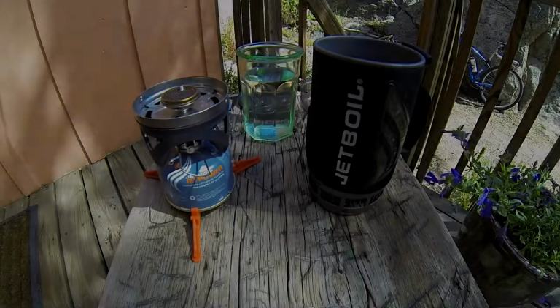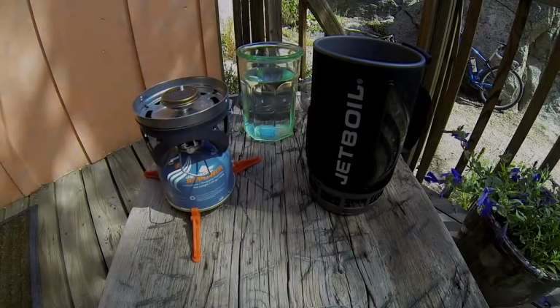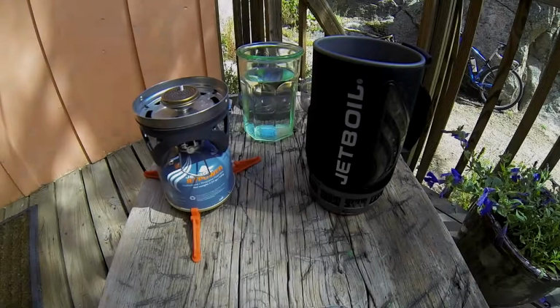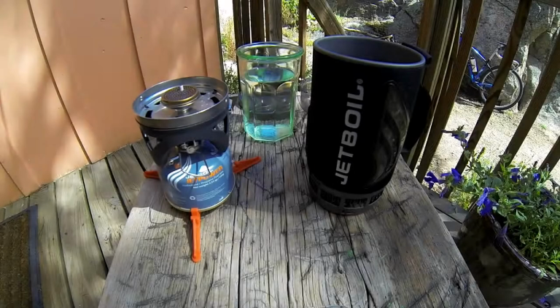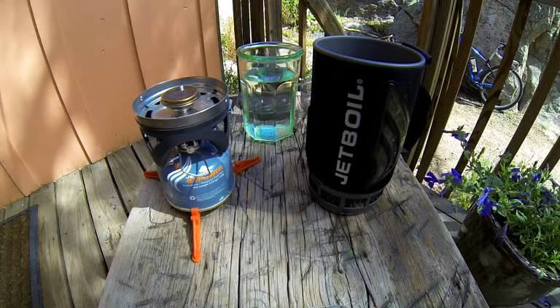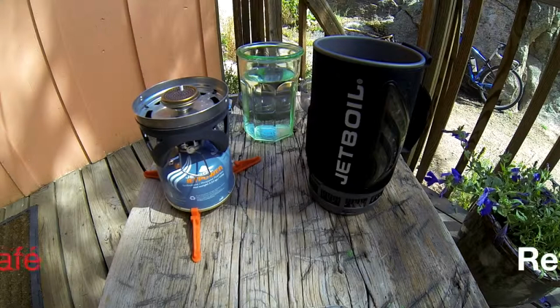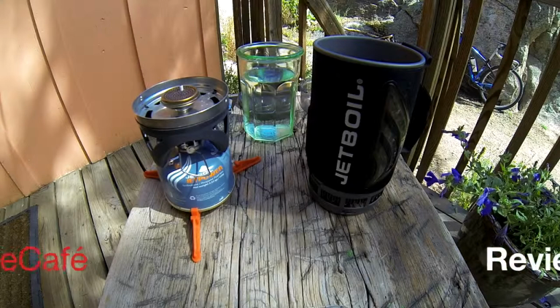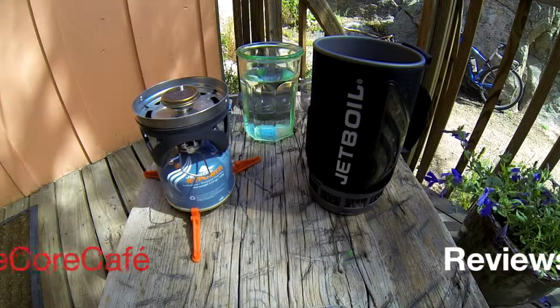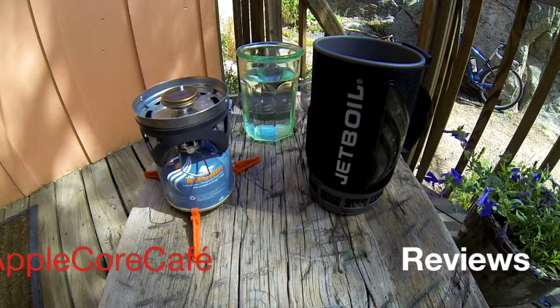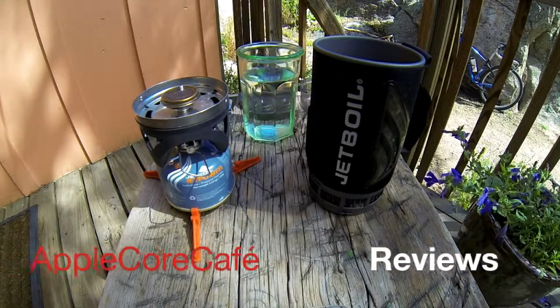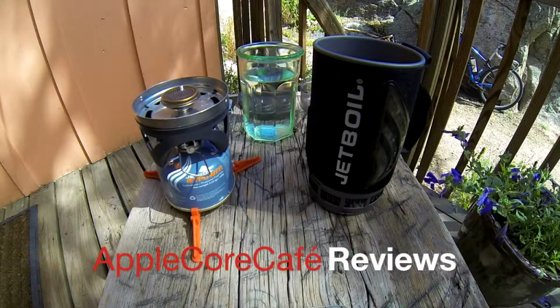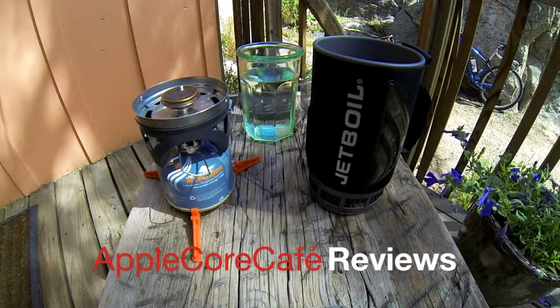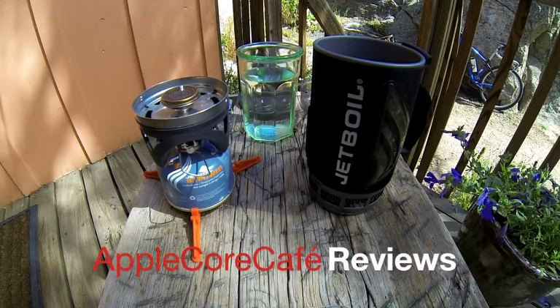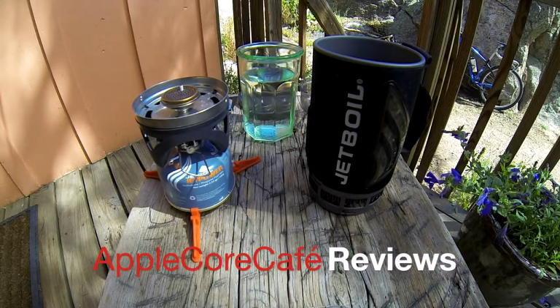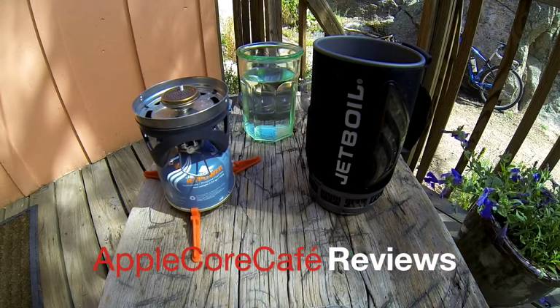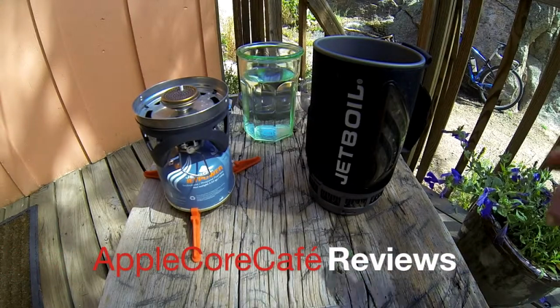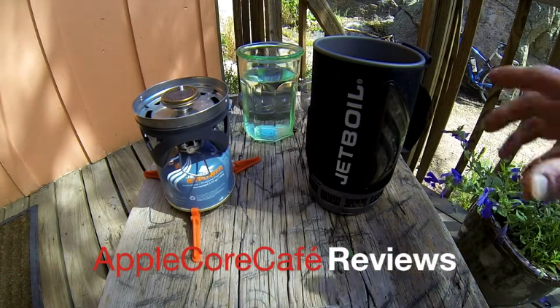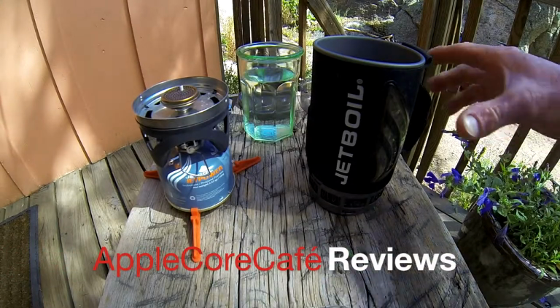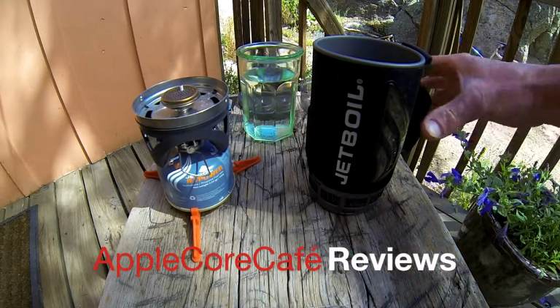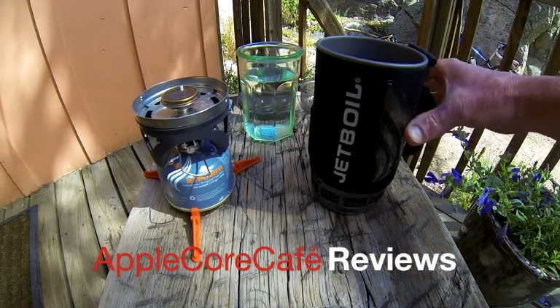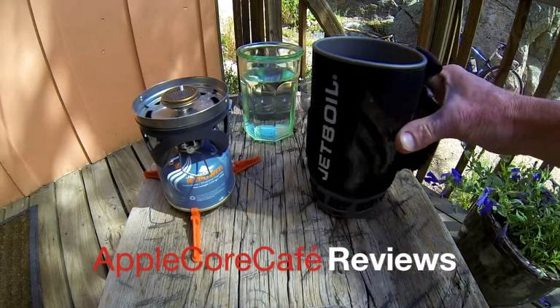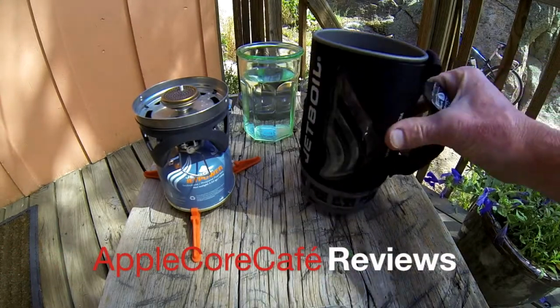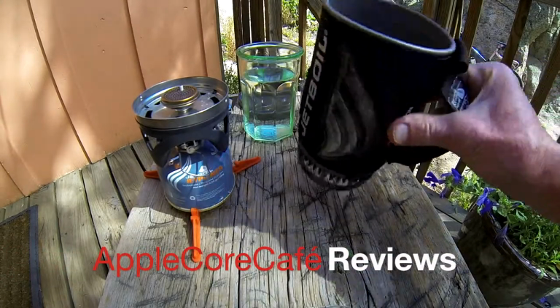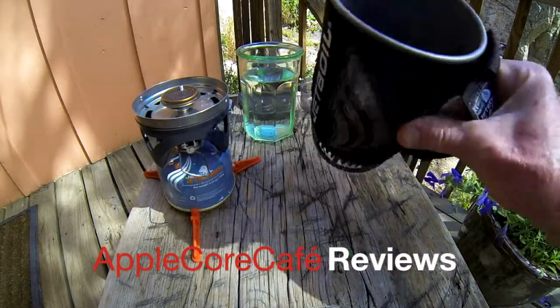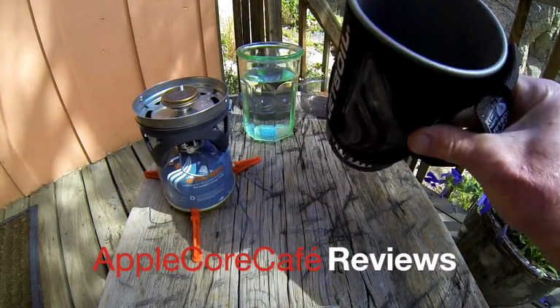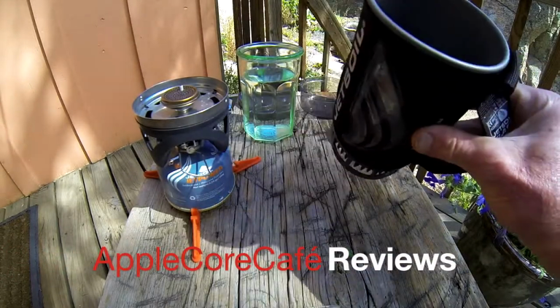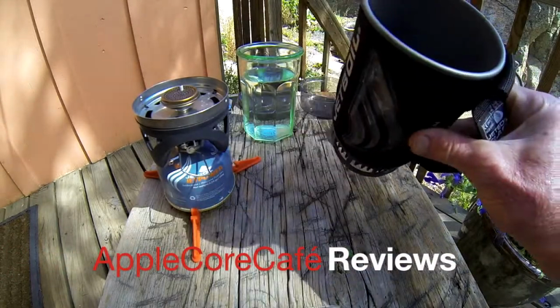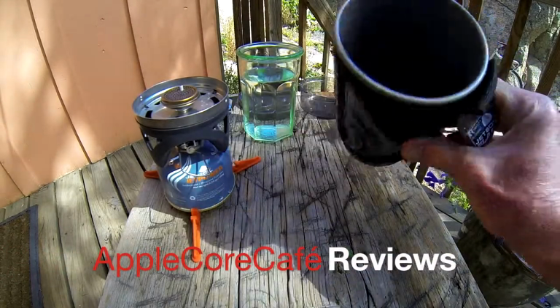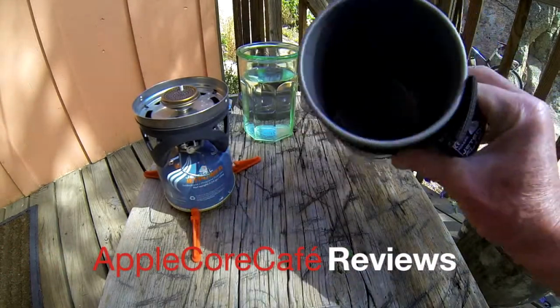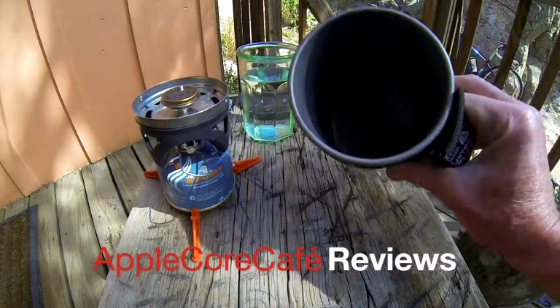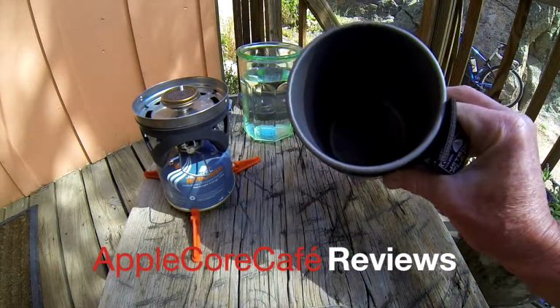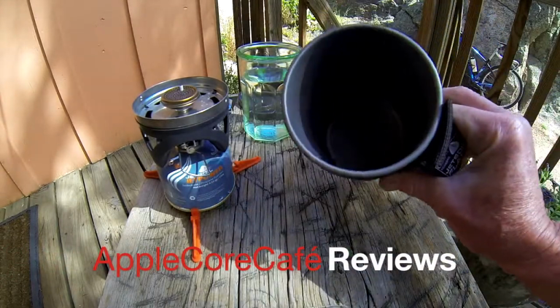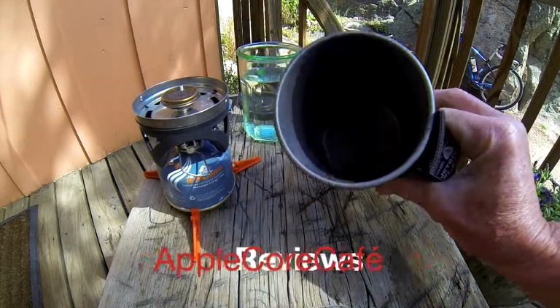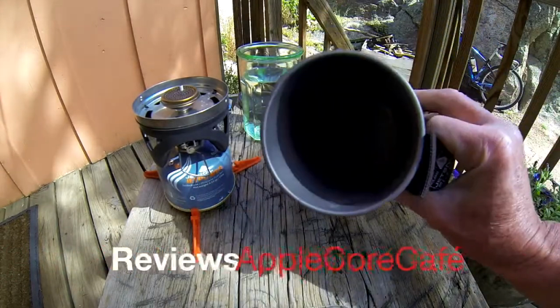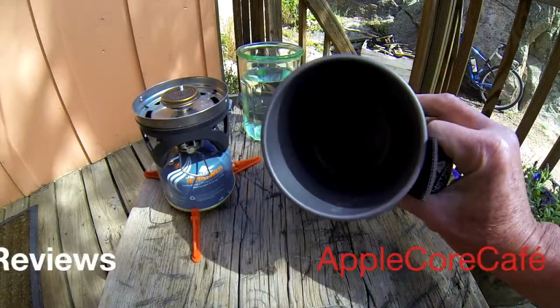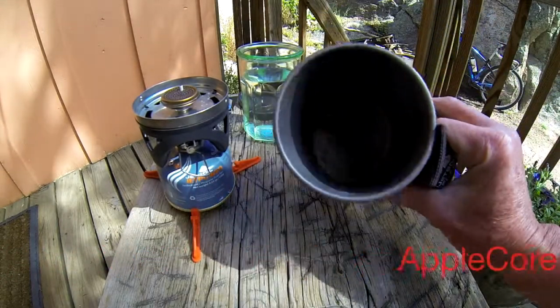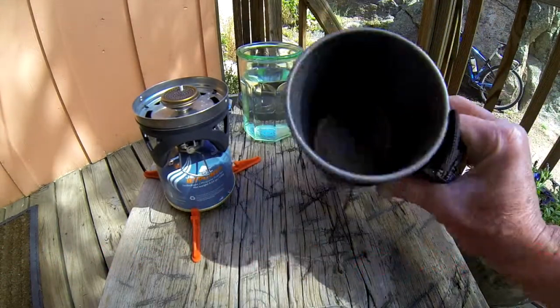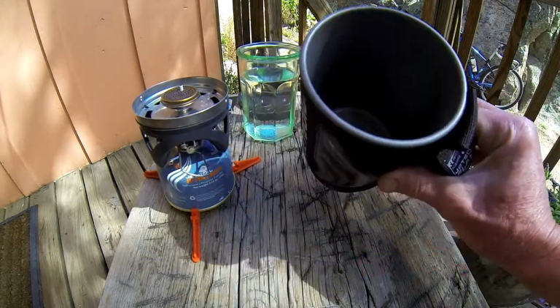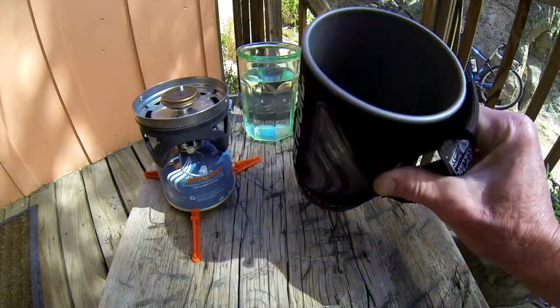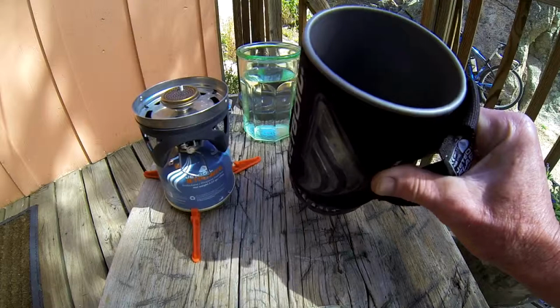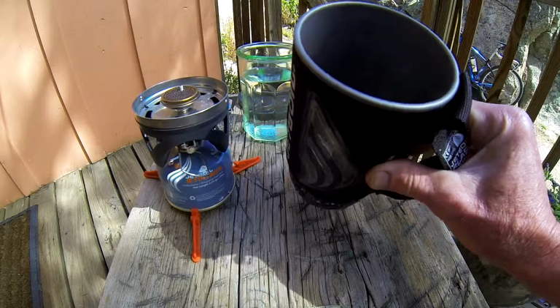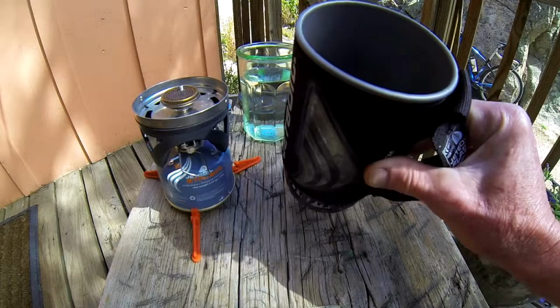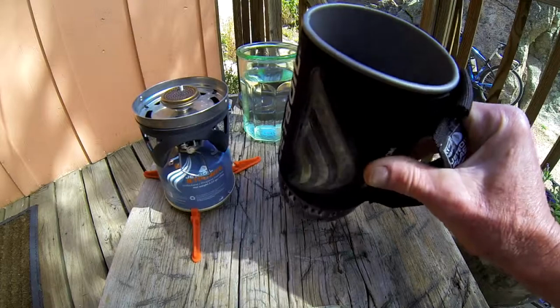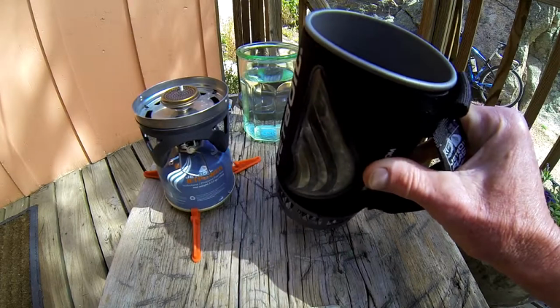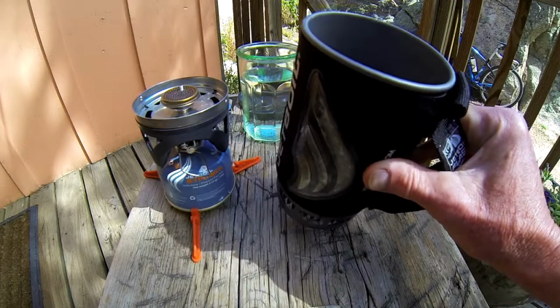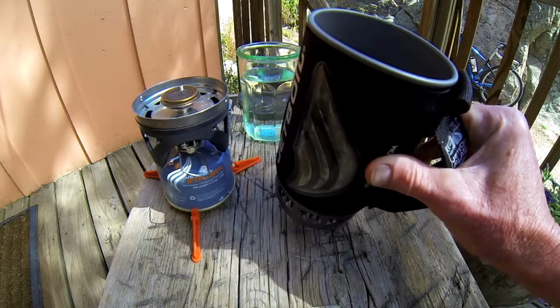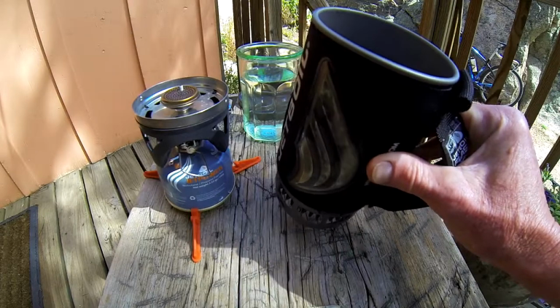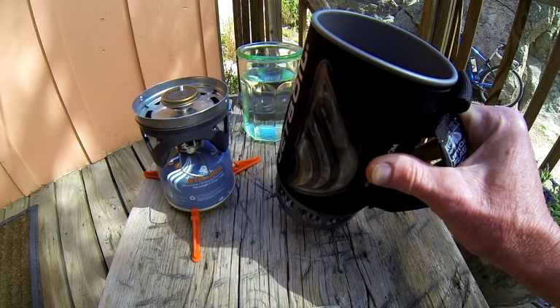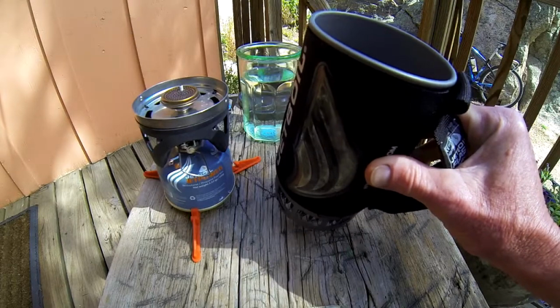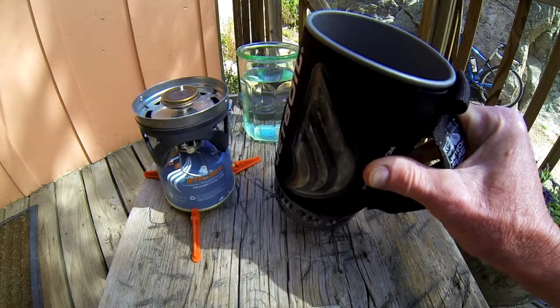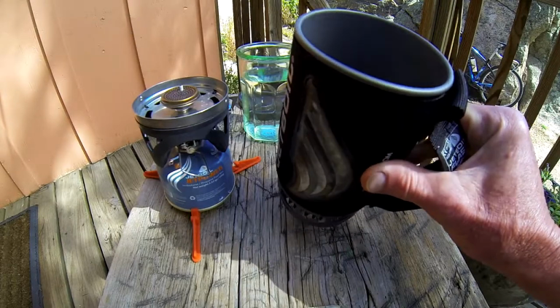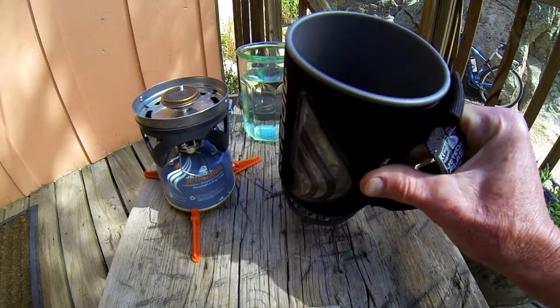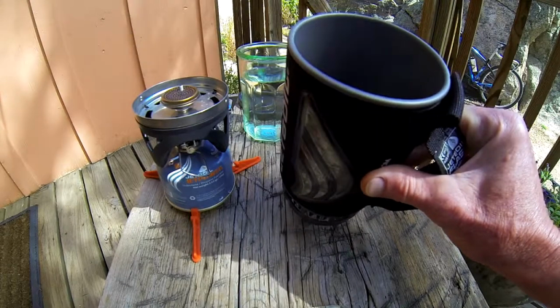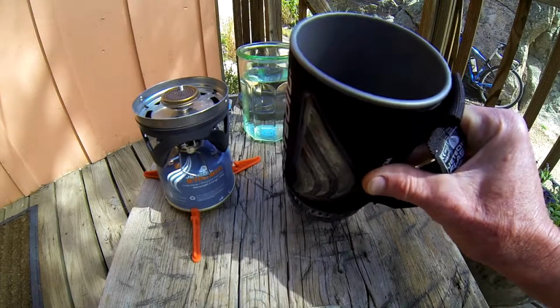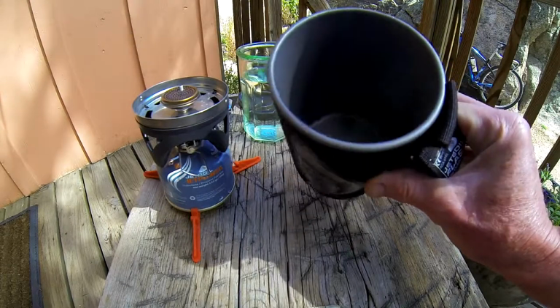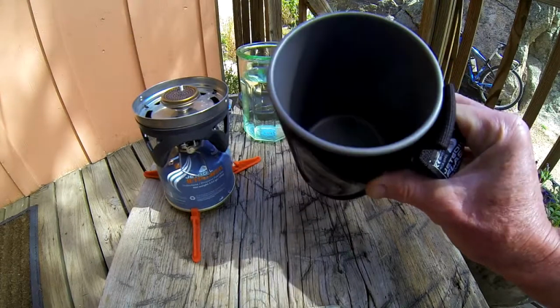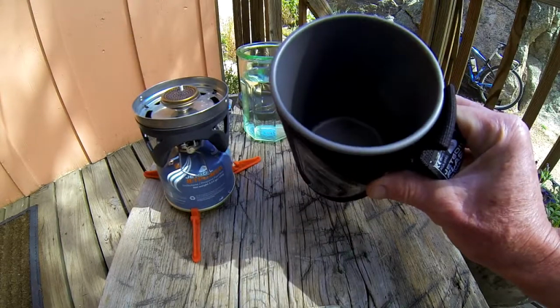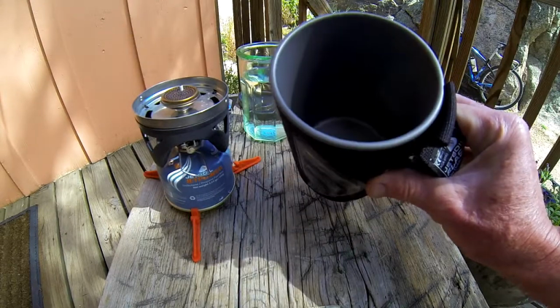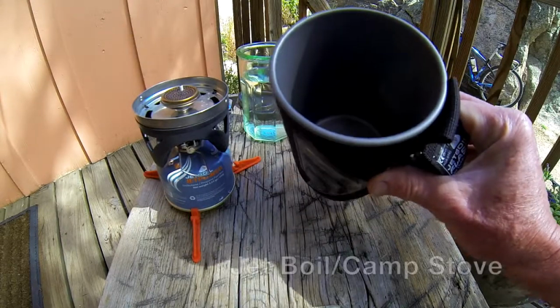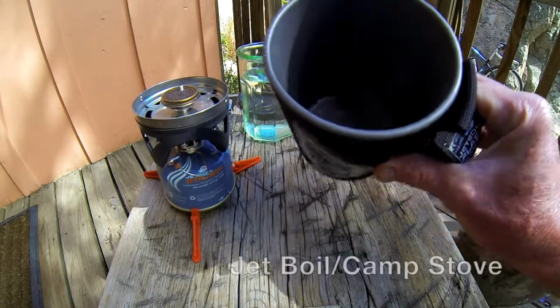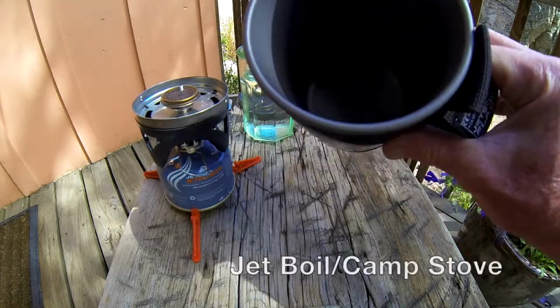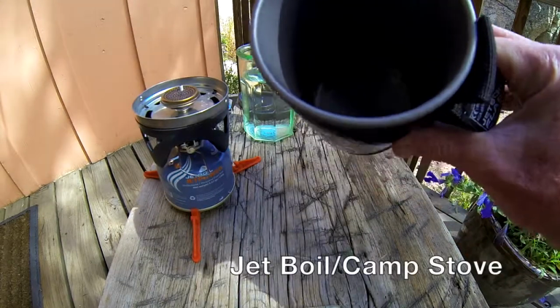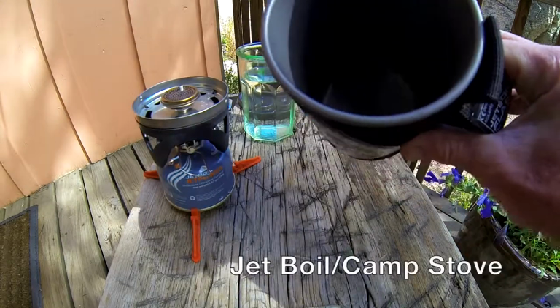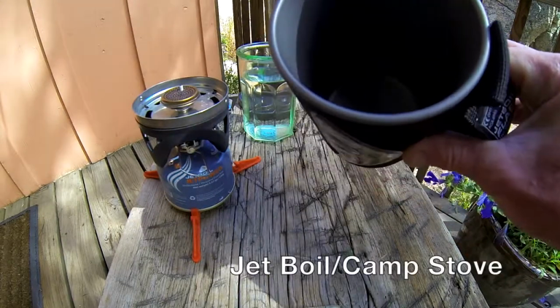Today we're going to look at the Jetboil. This is a great product. It boils water, makes coffee, oatmeal, and soup in a matter of minutes.